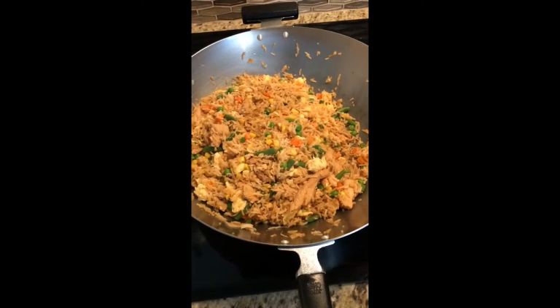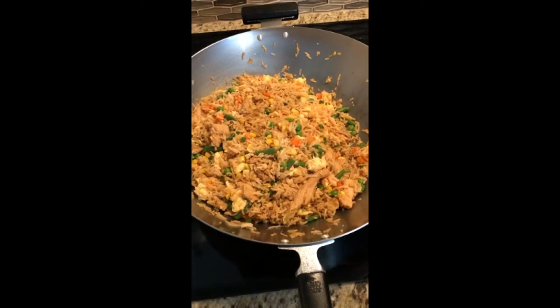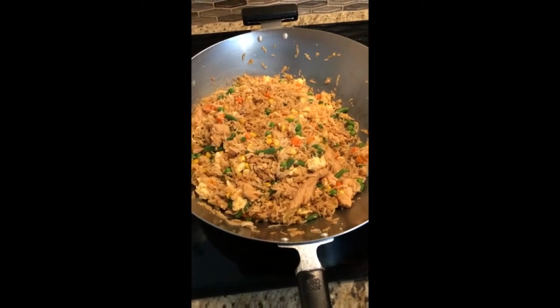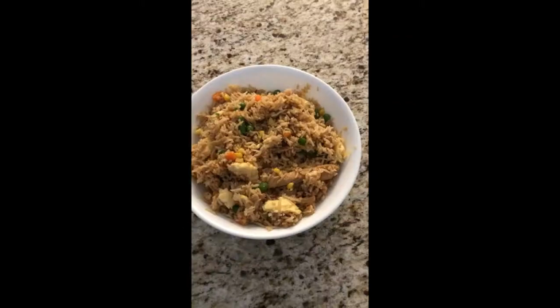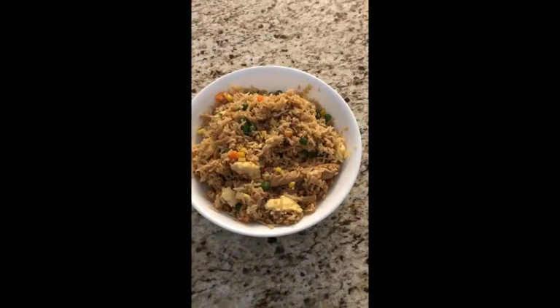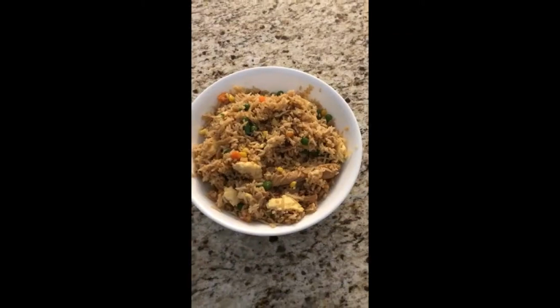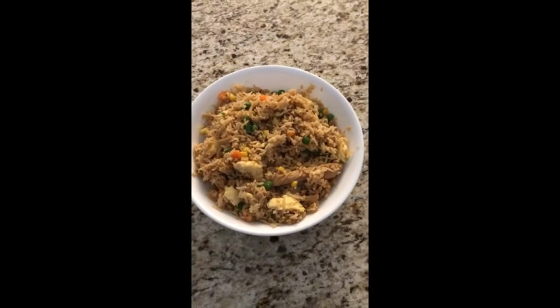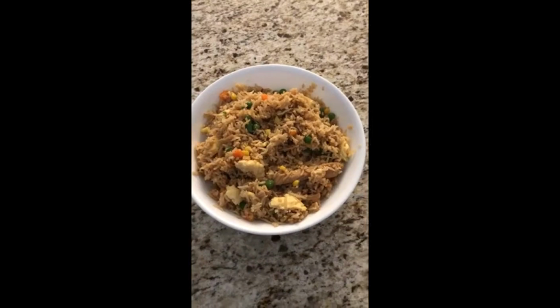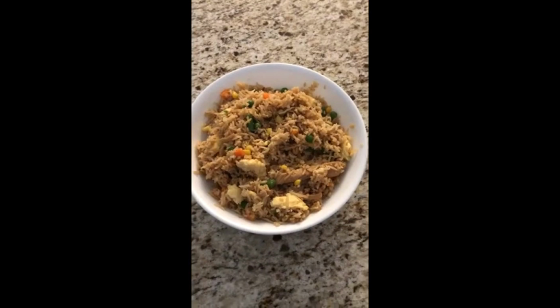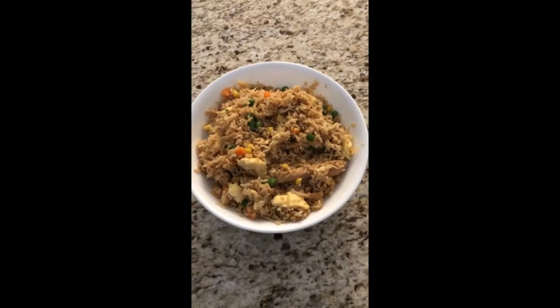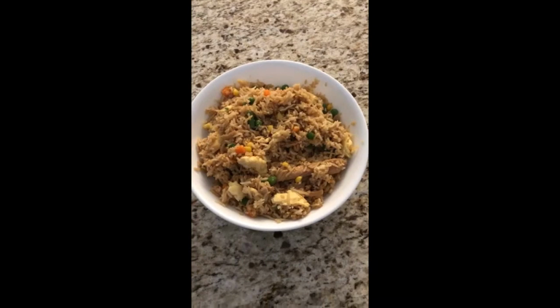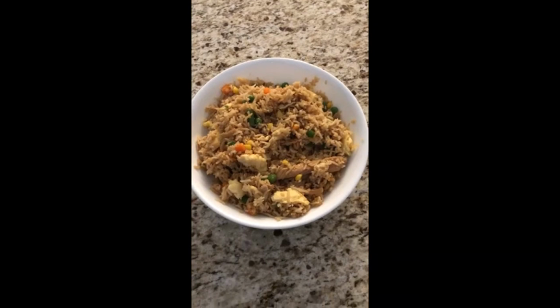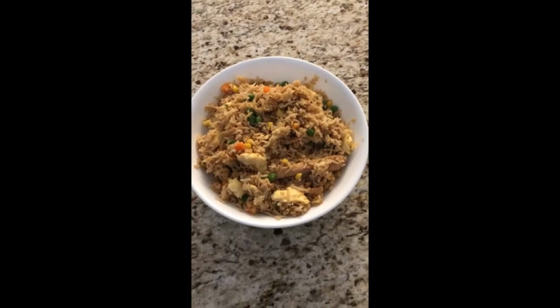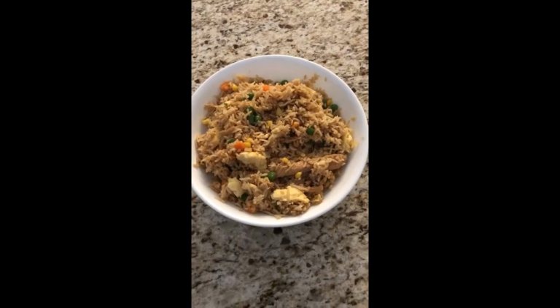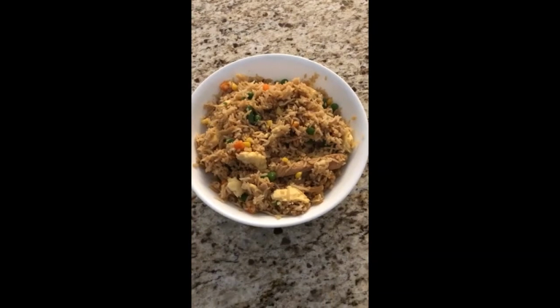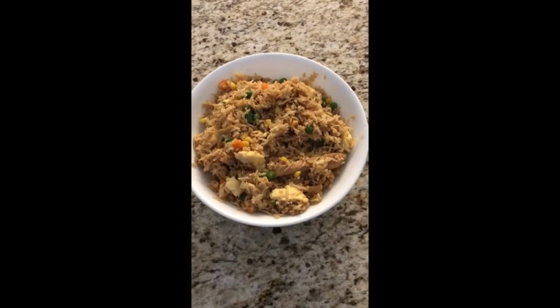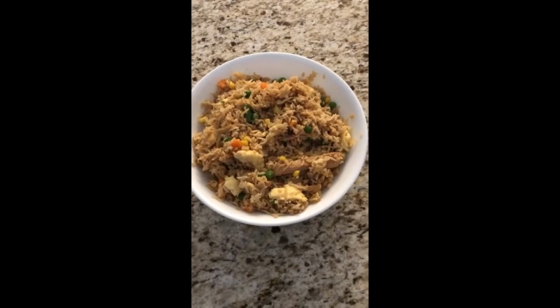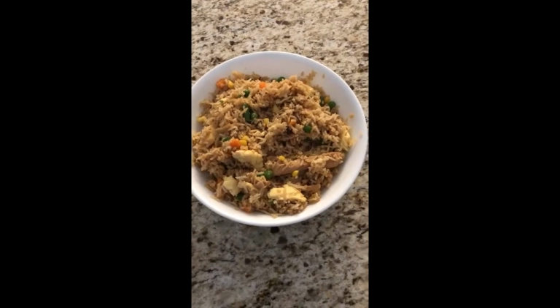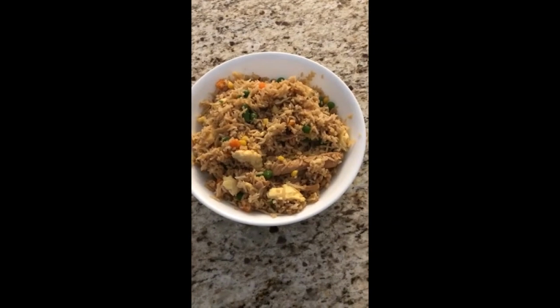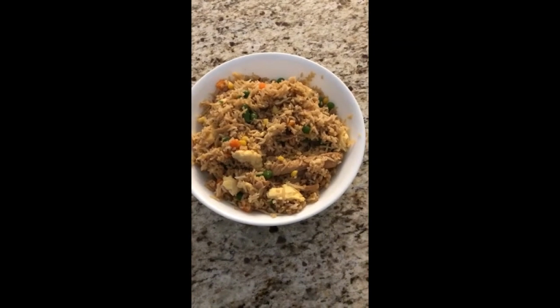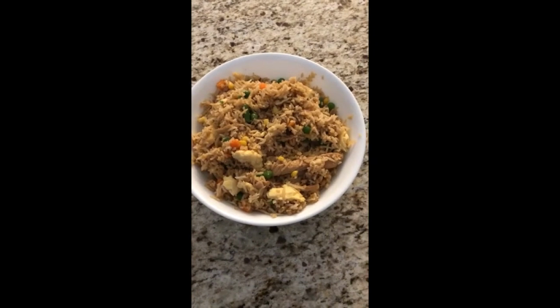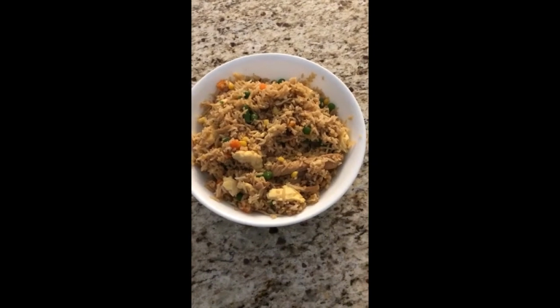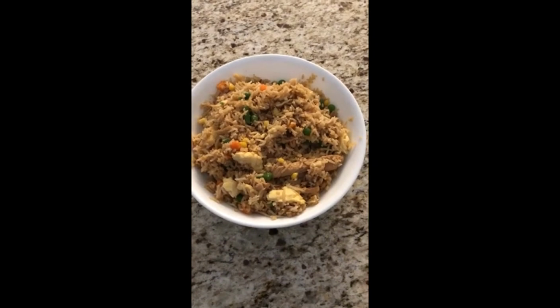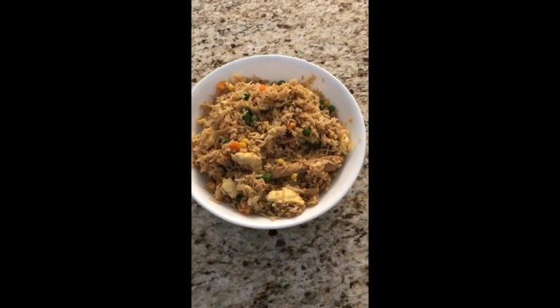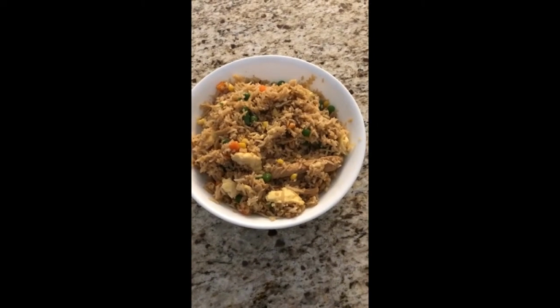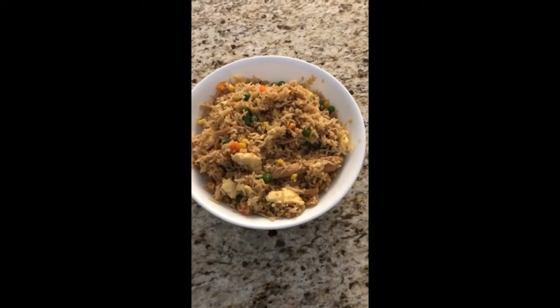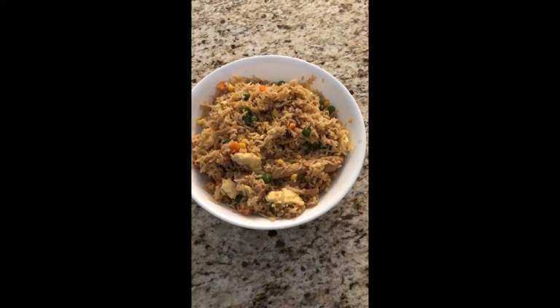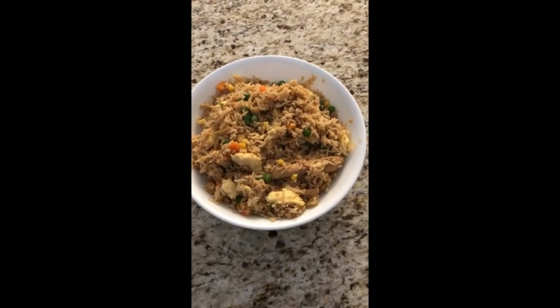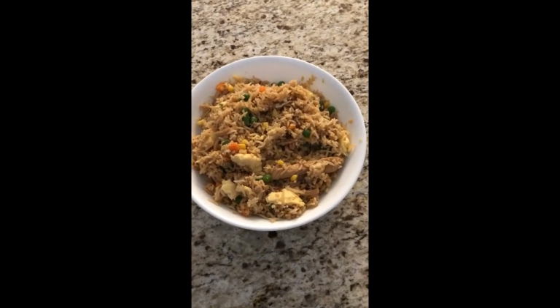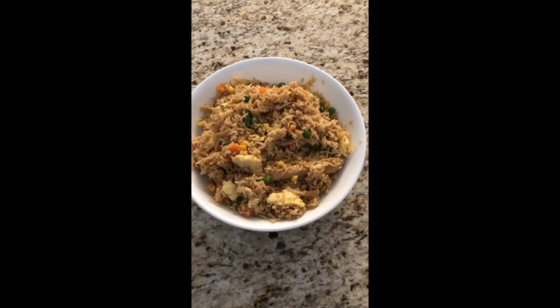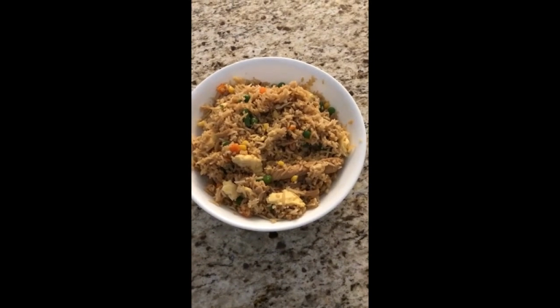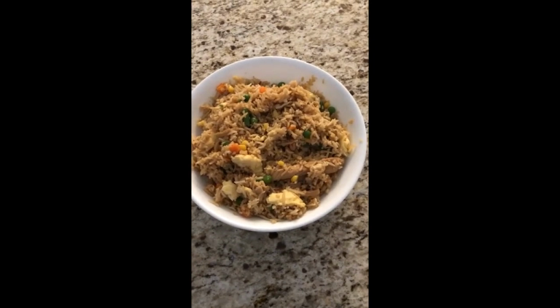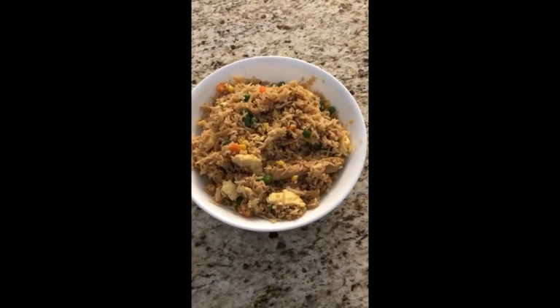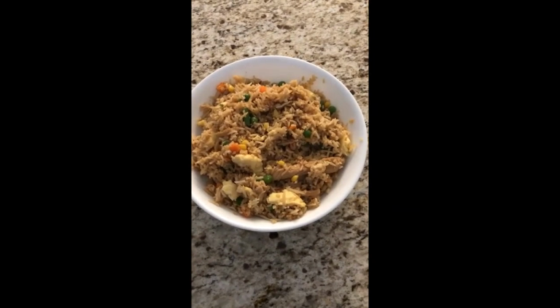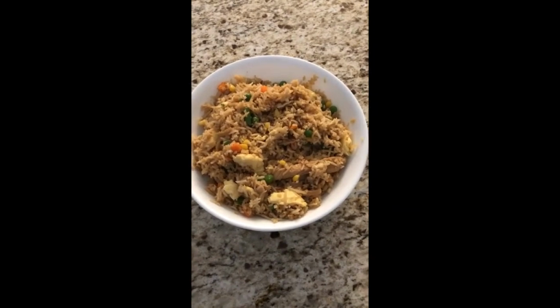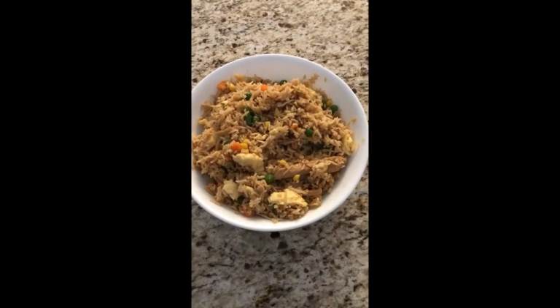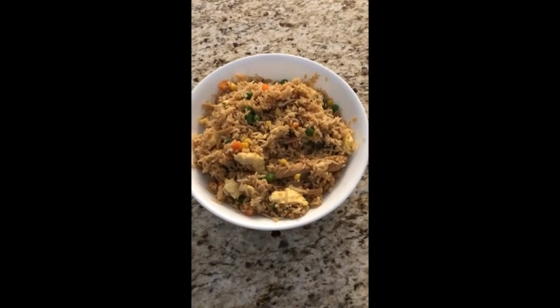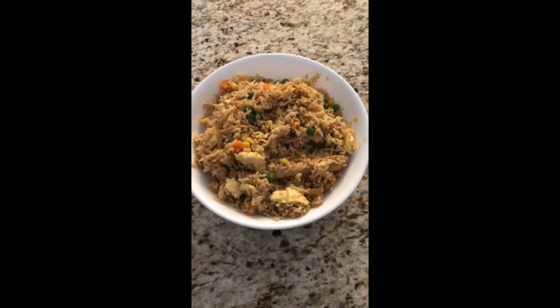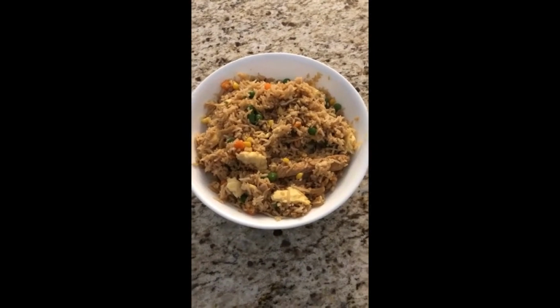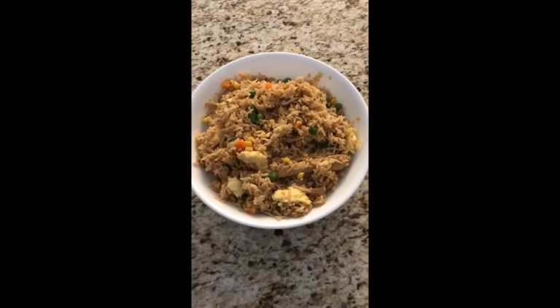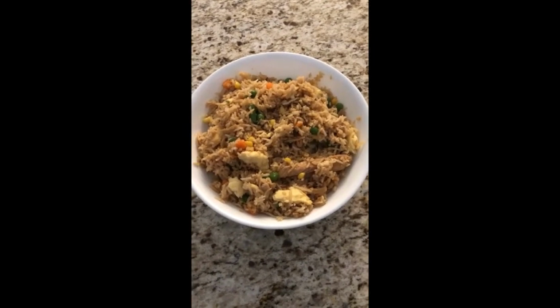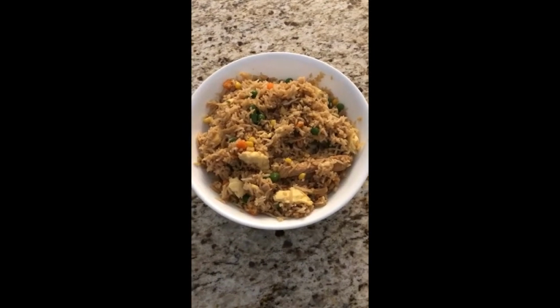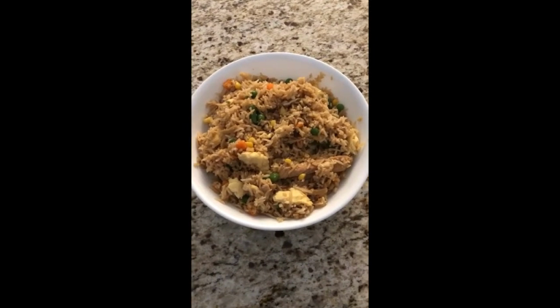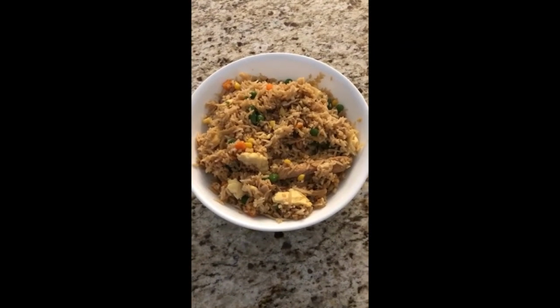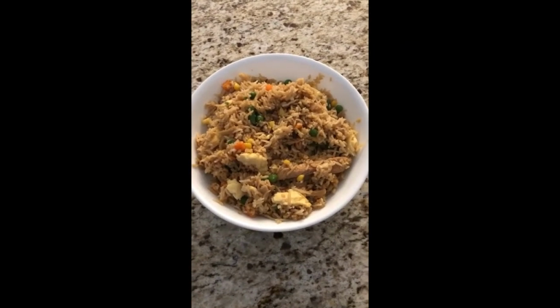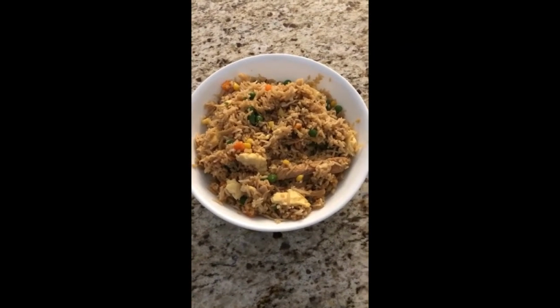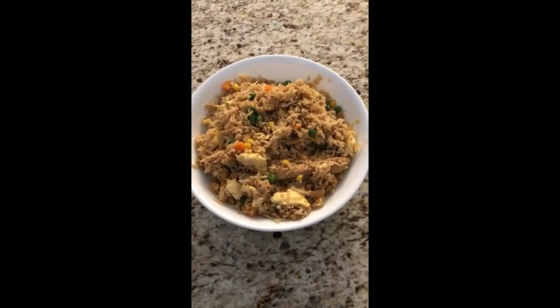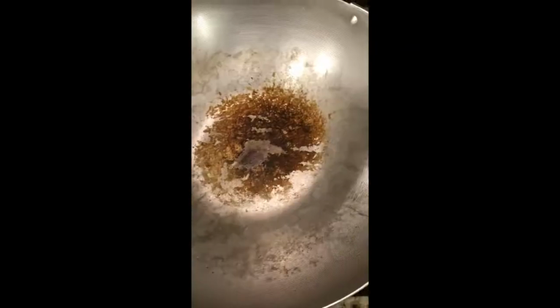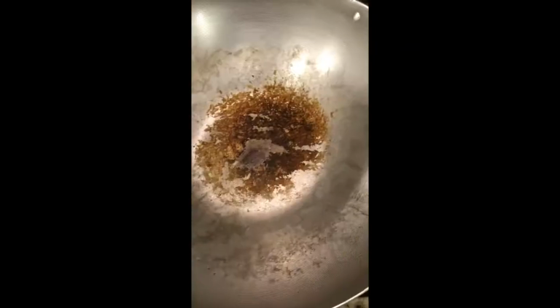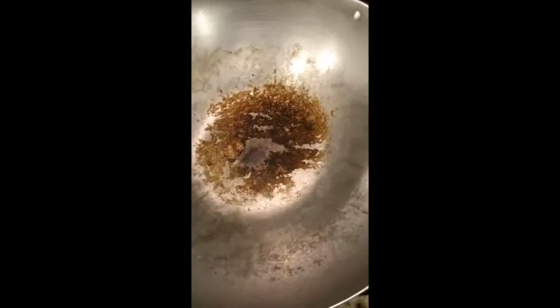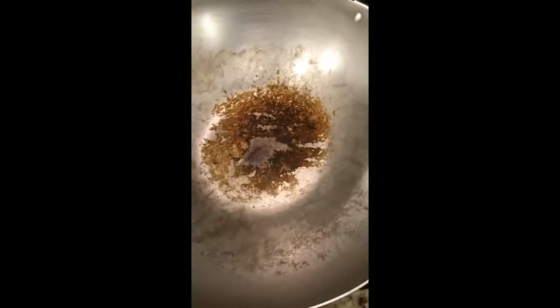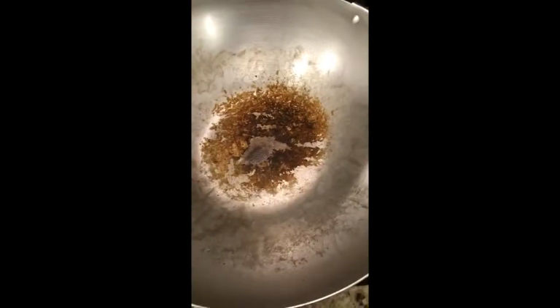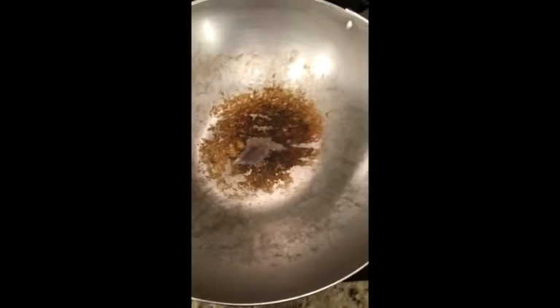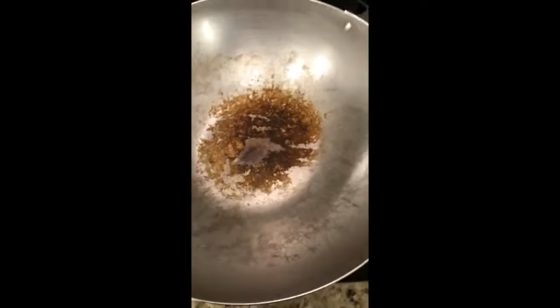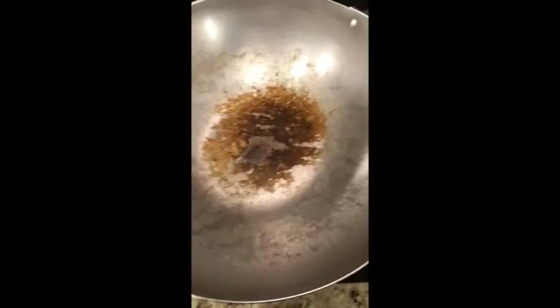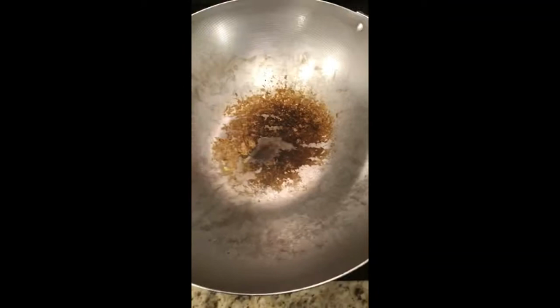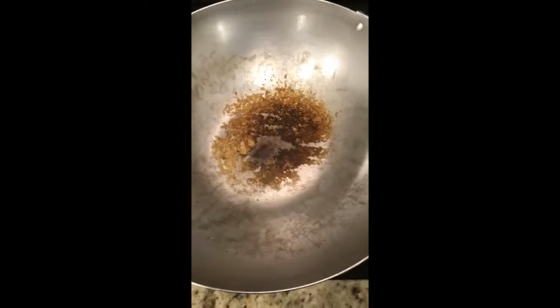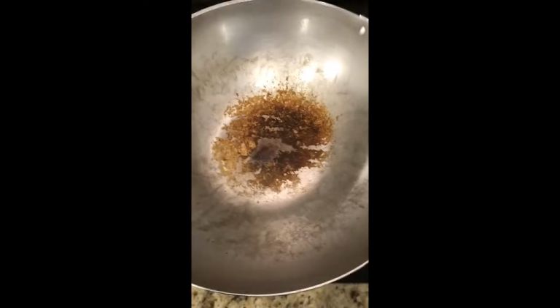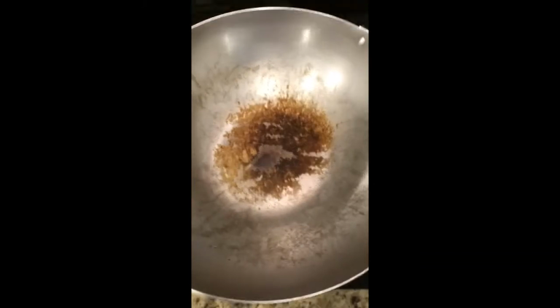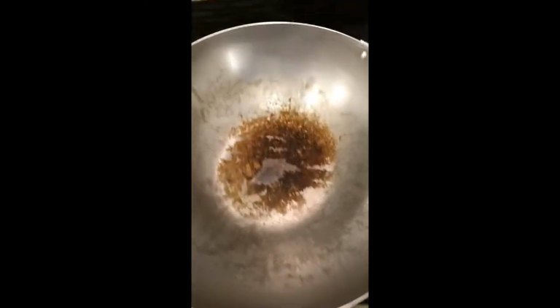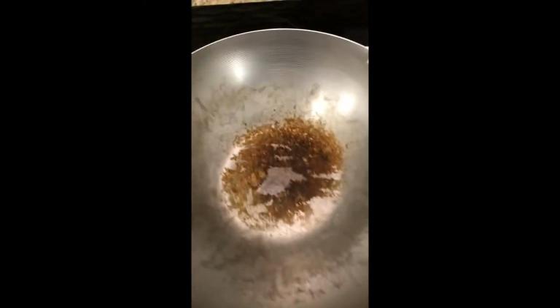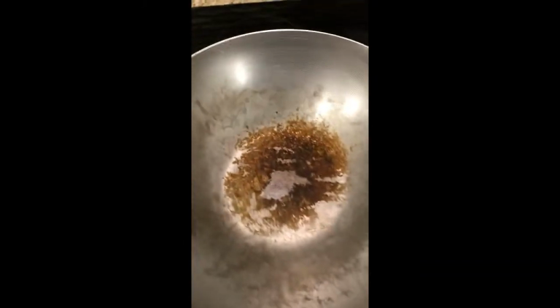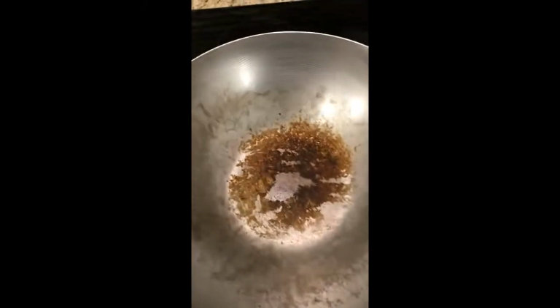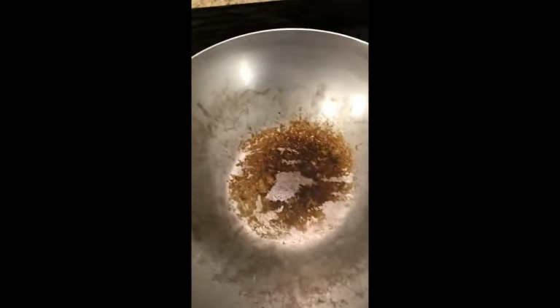There it is, ready for the dinner table.